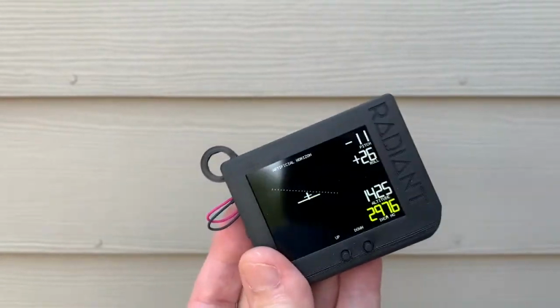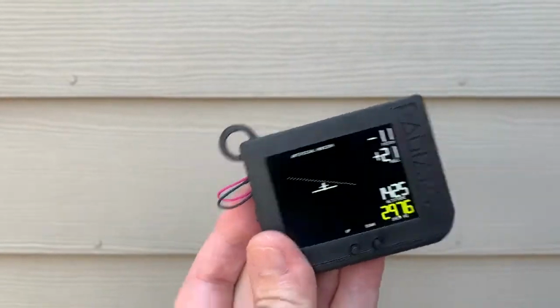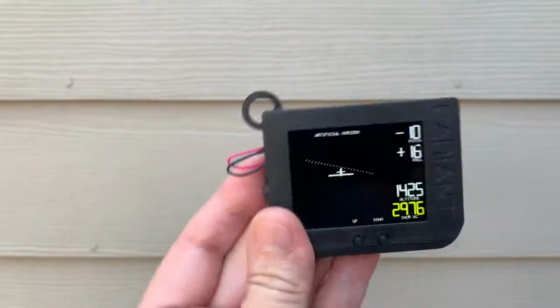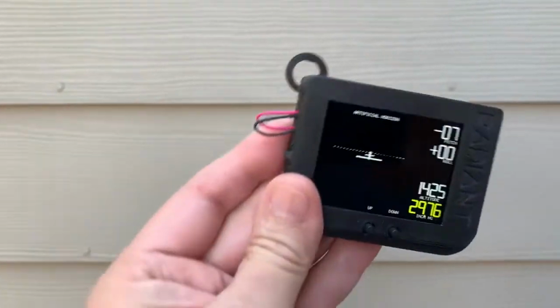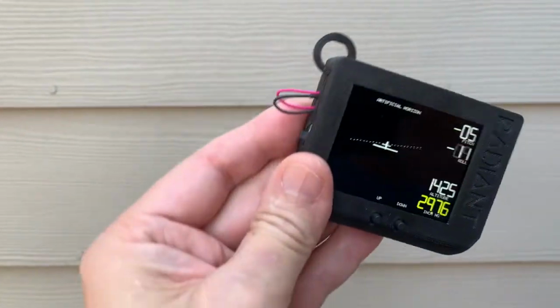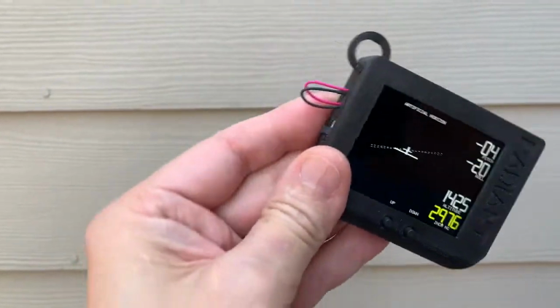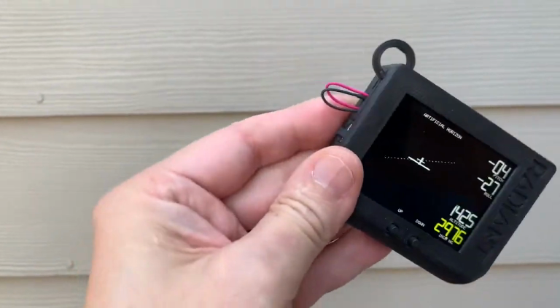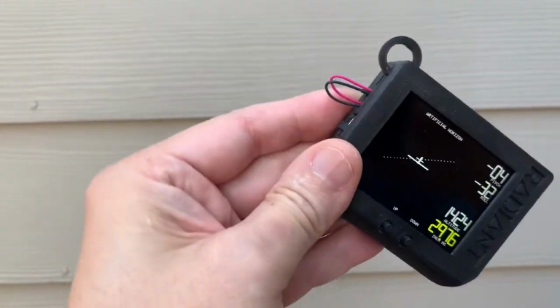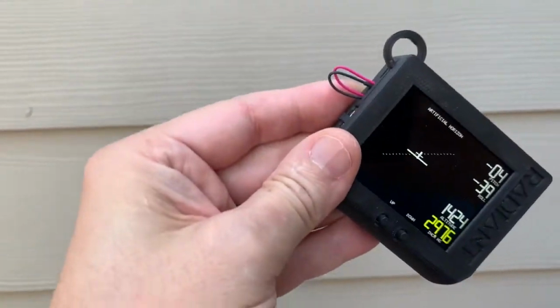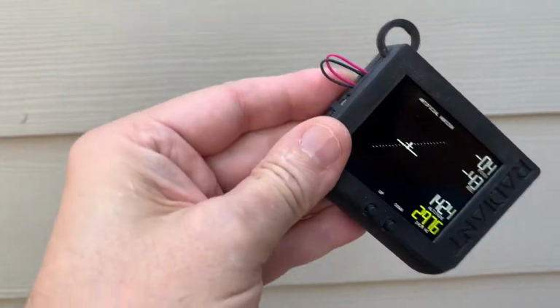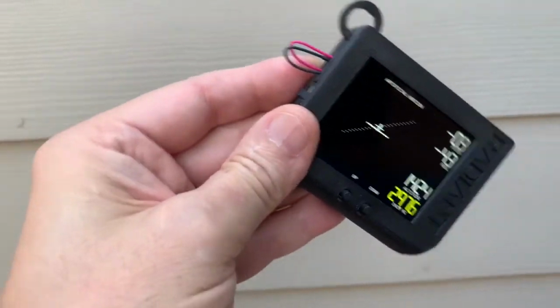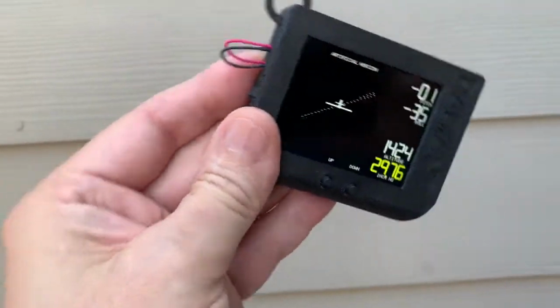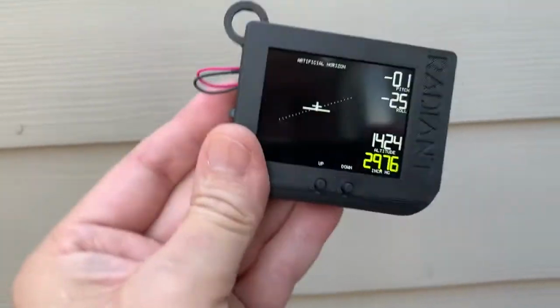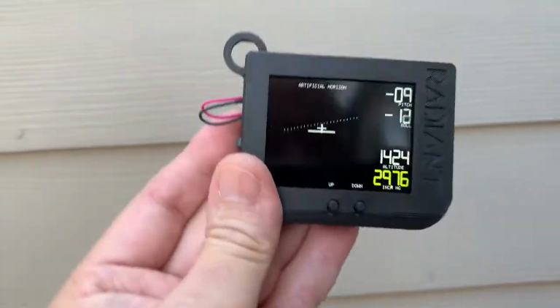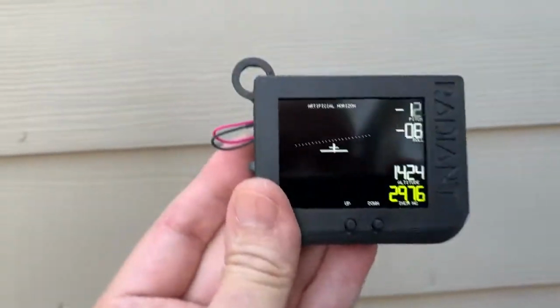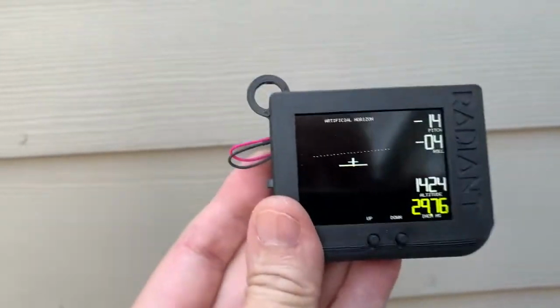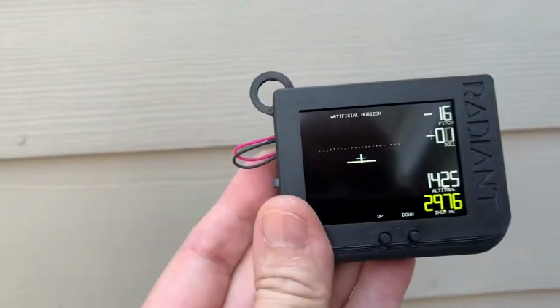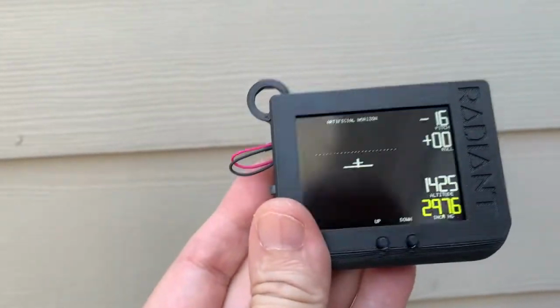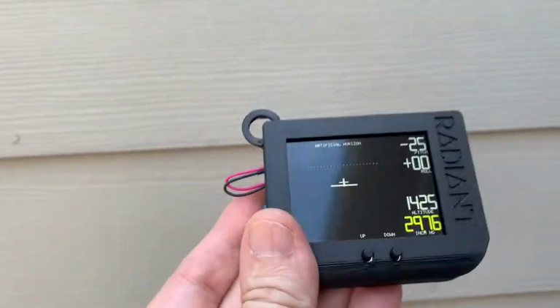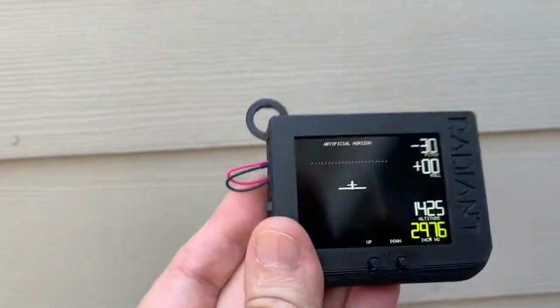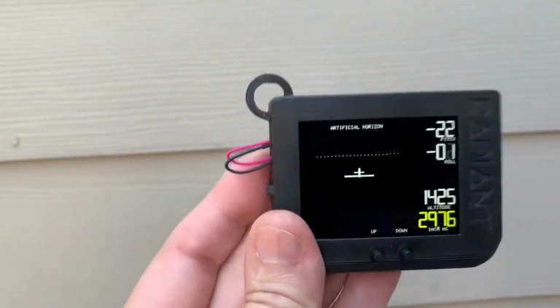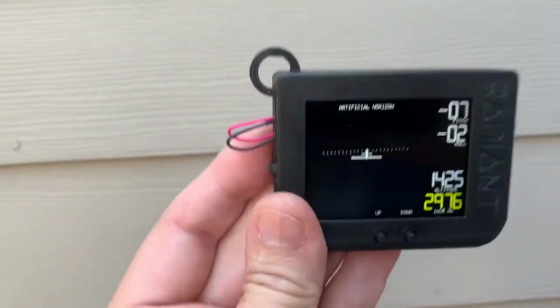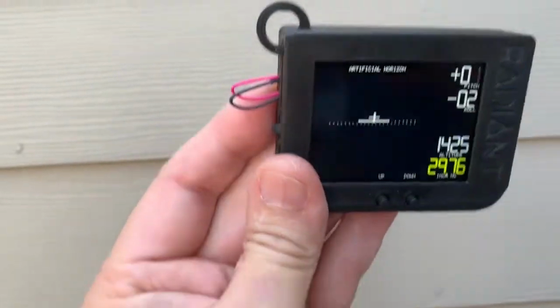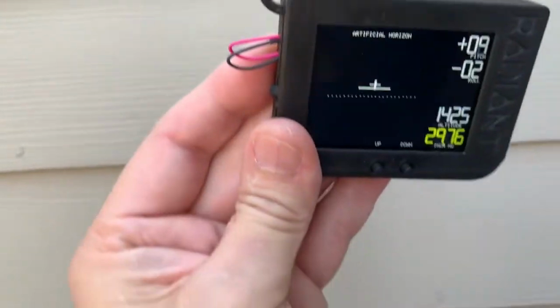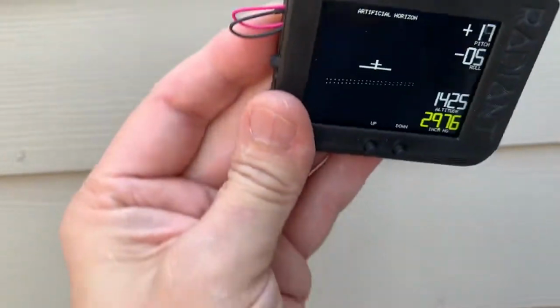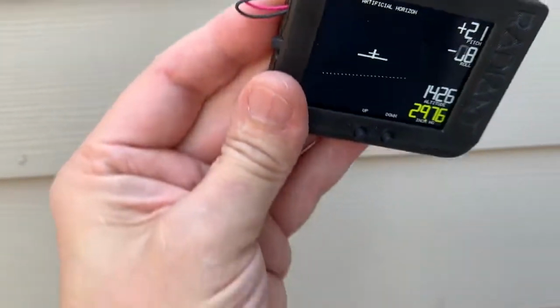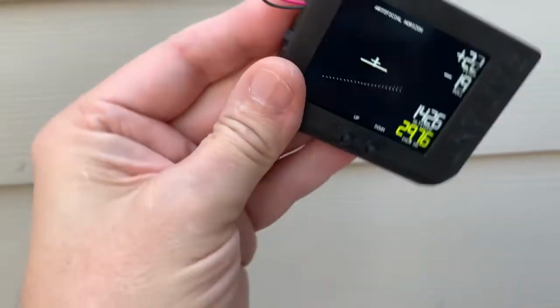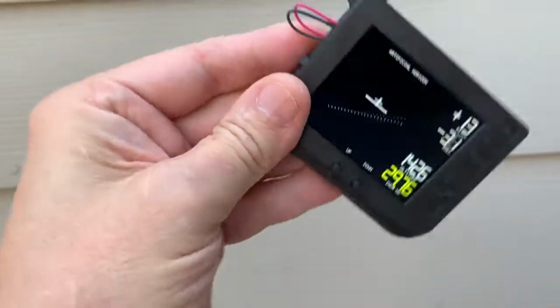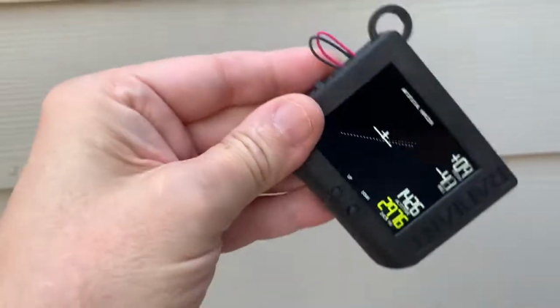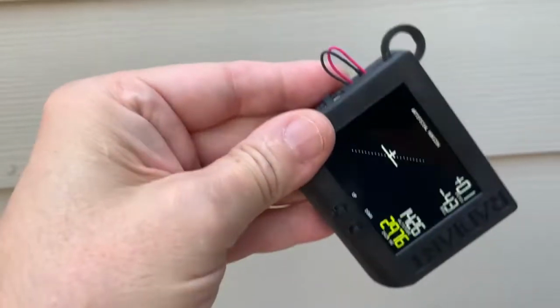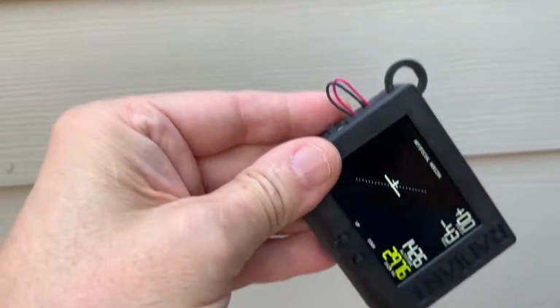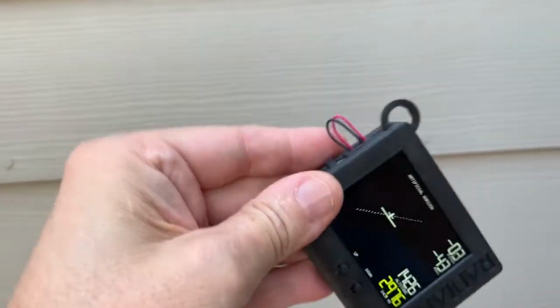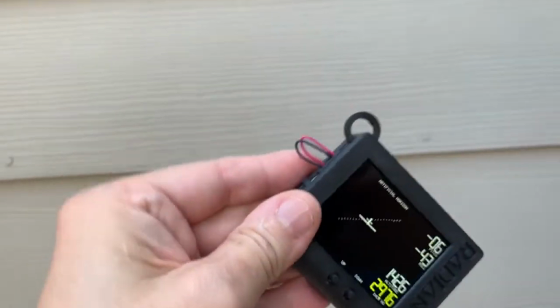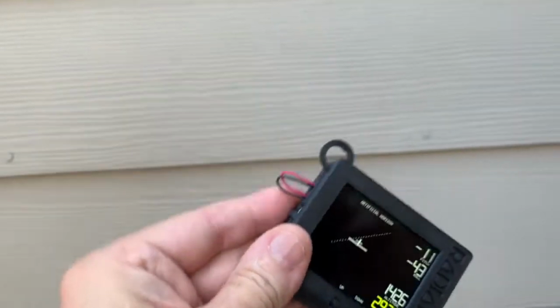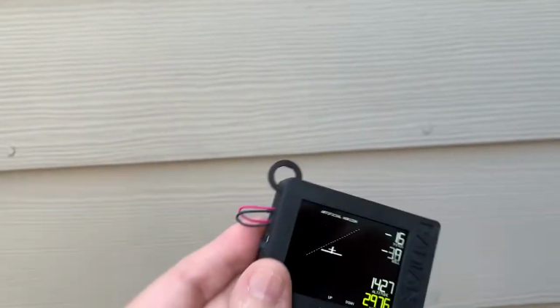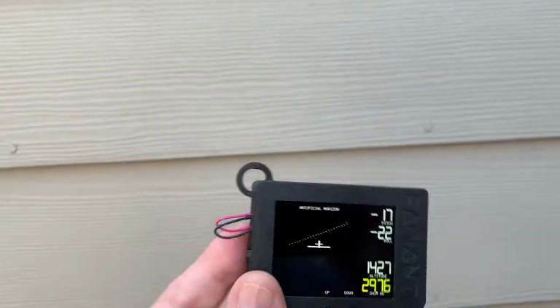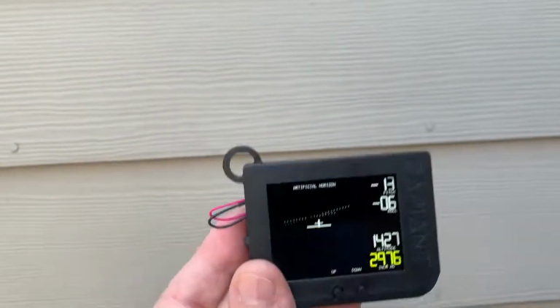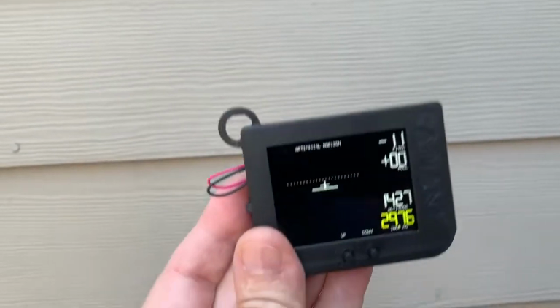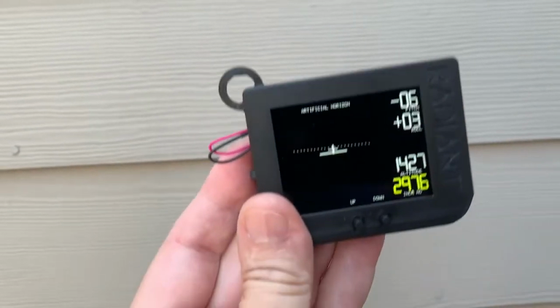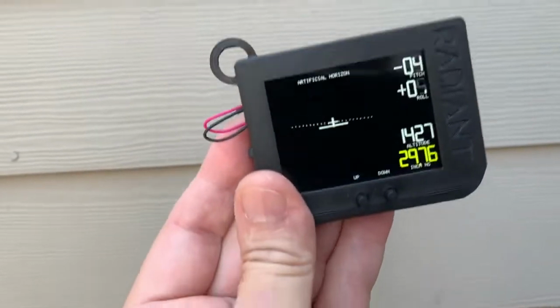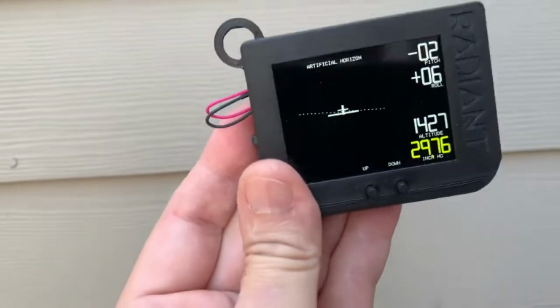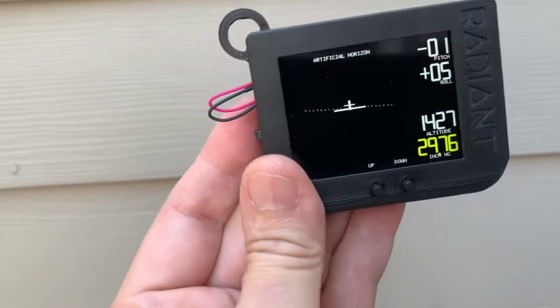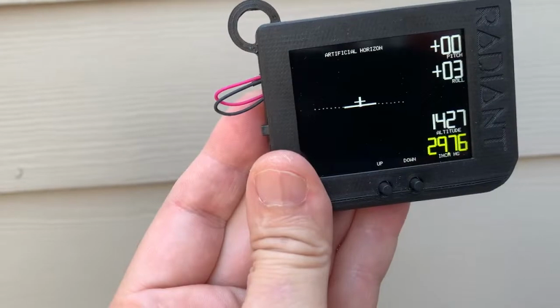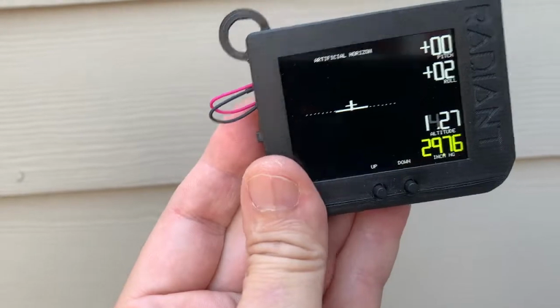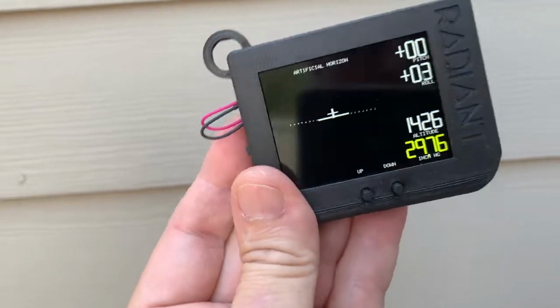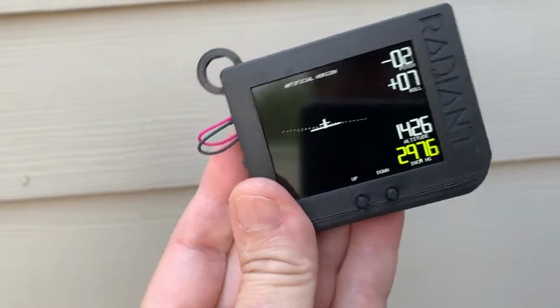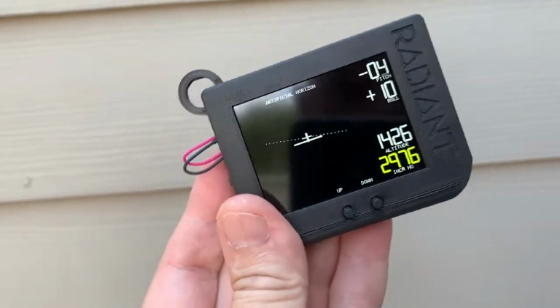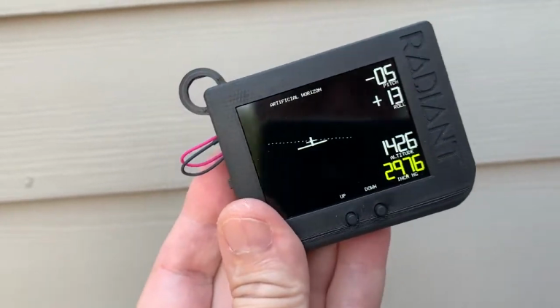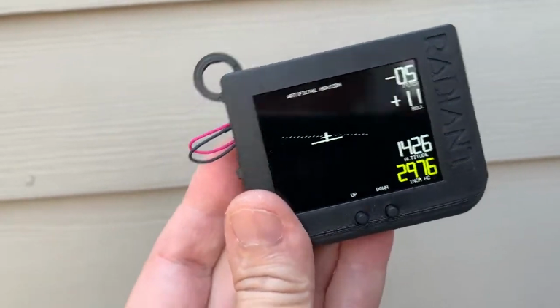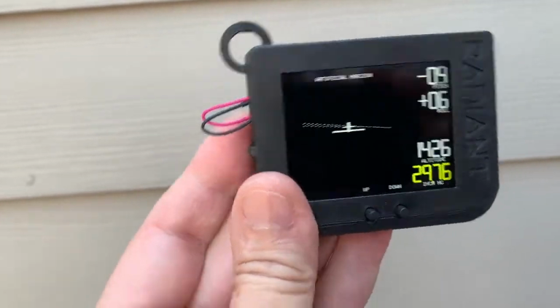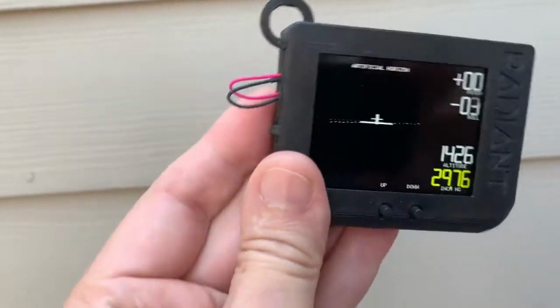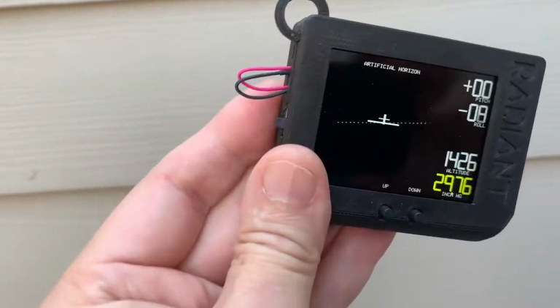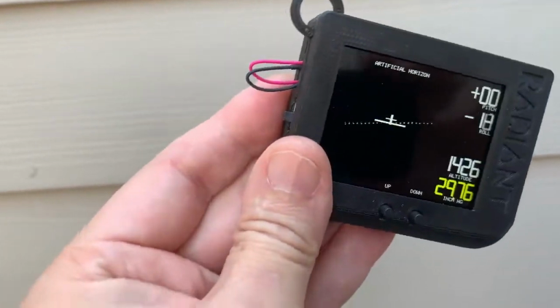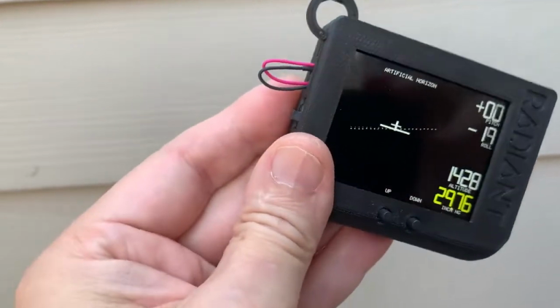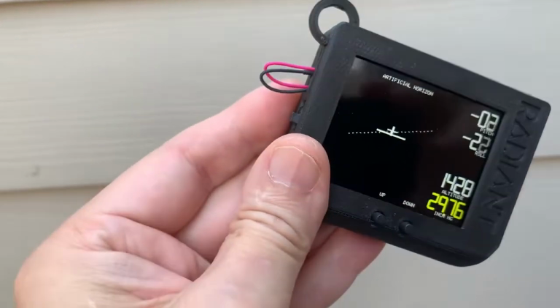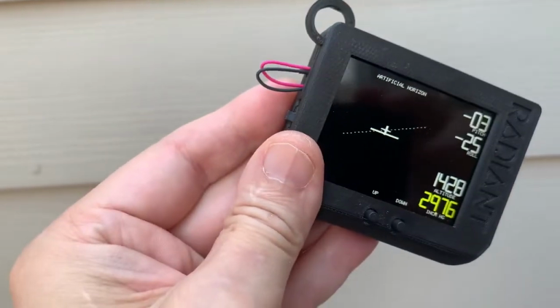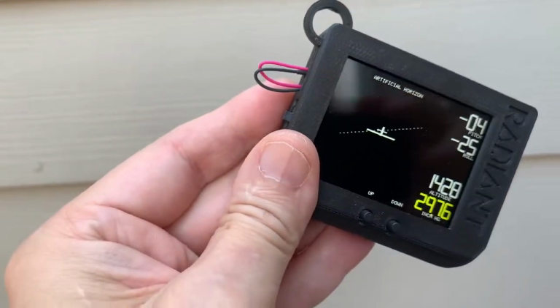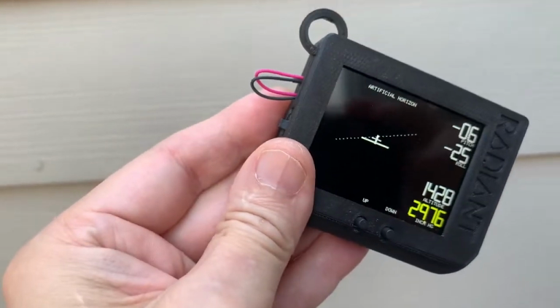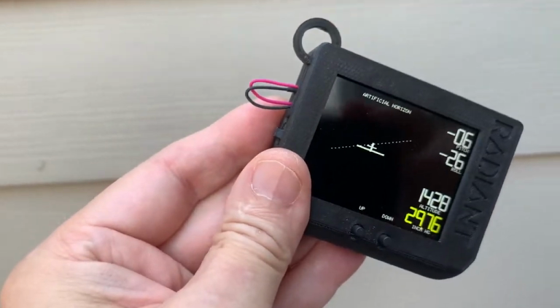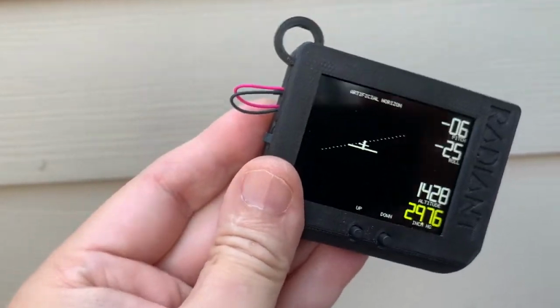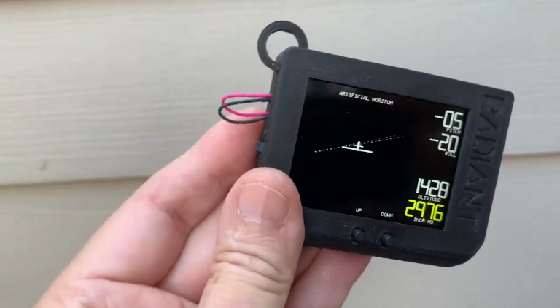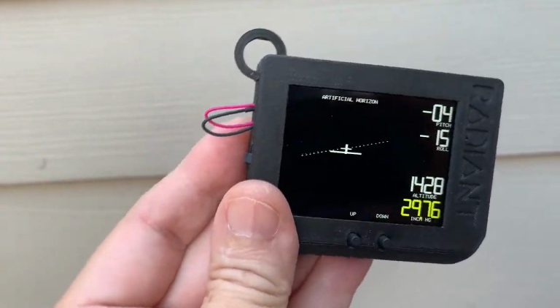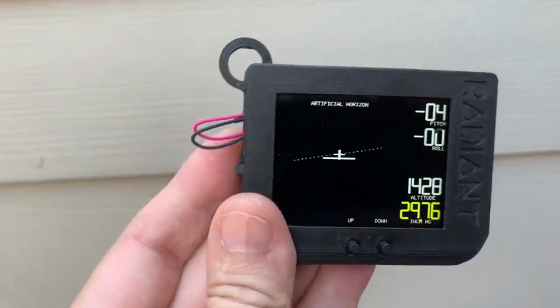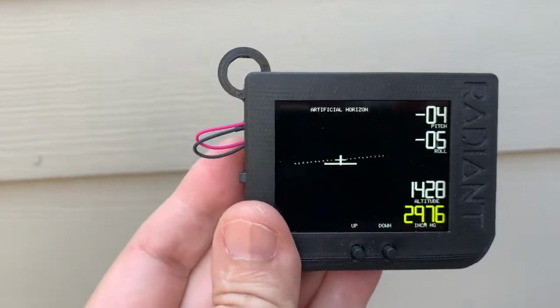The artificial horizon is quick and crisp. It accounts for rotation and always keeps track of where the horizon is.